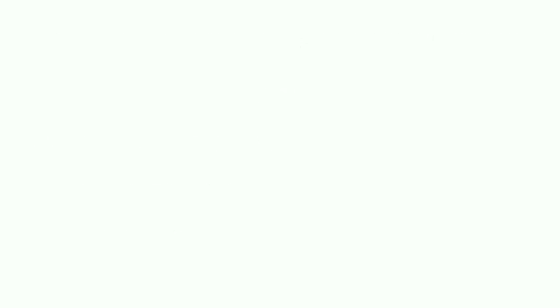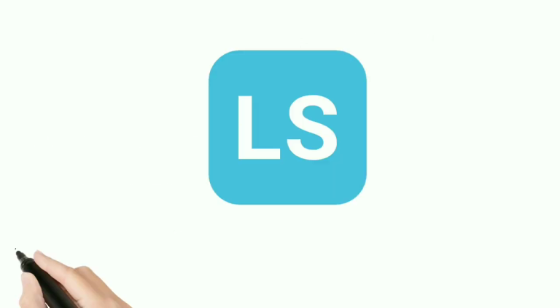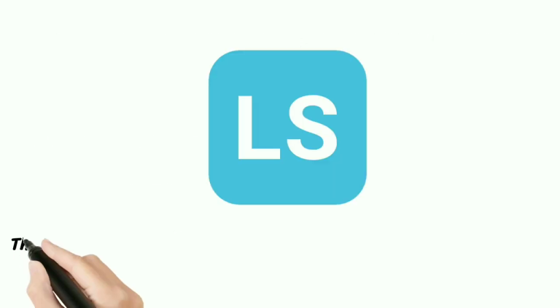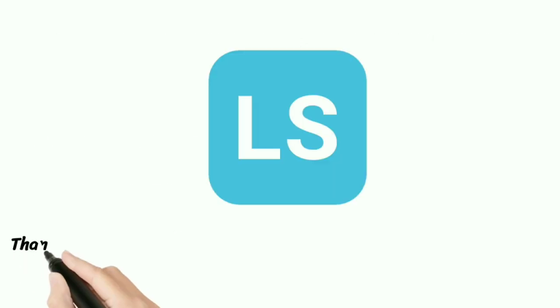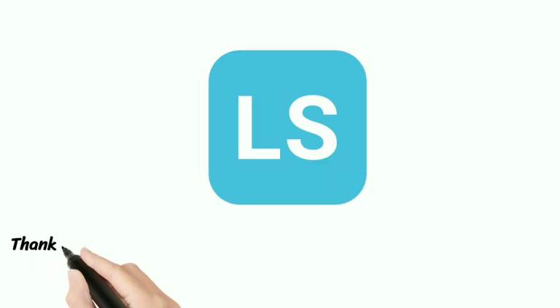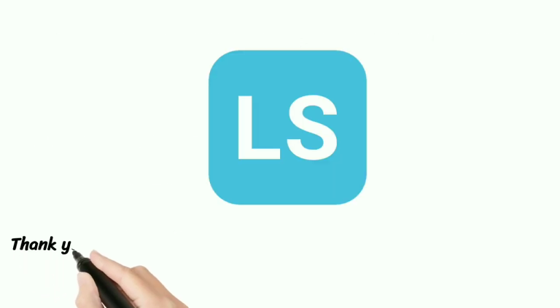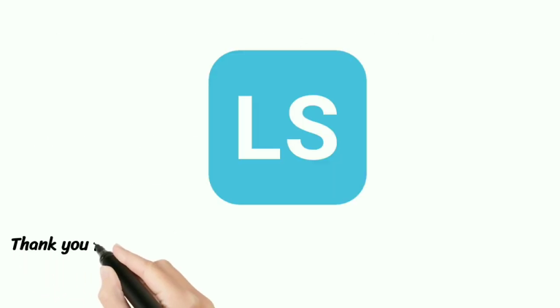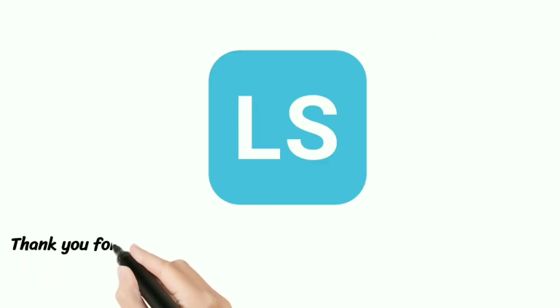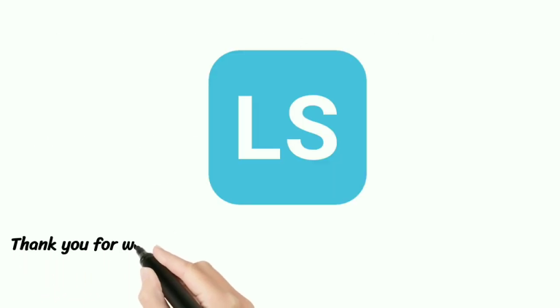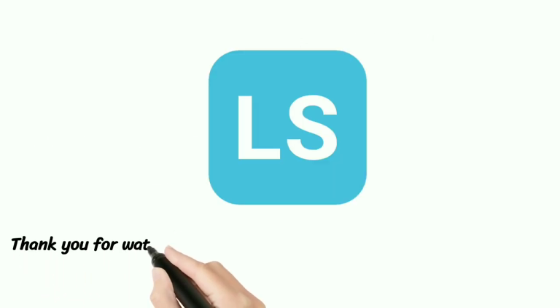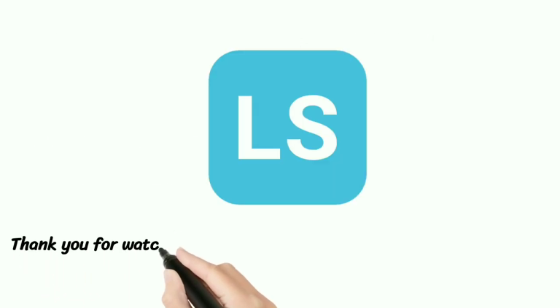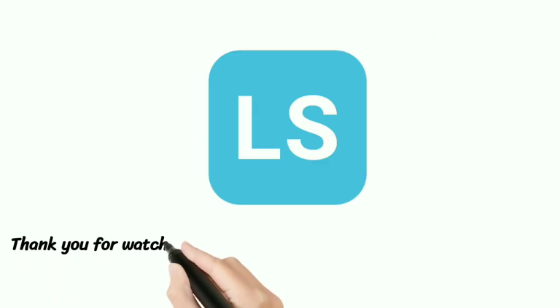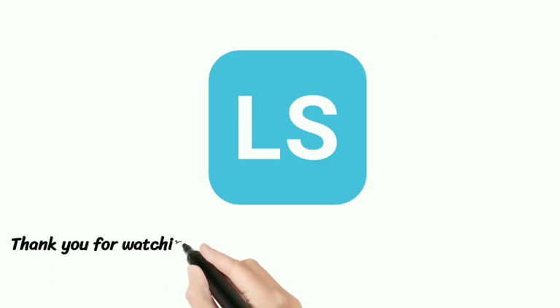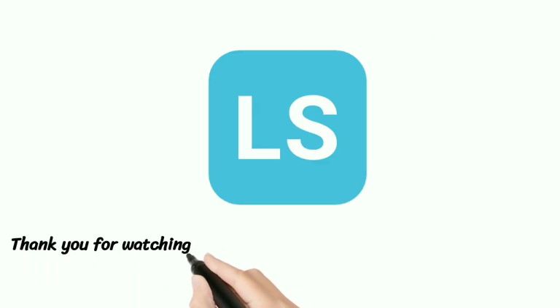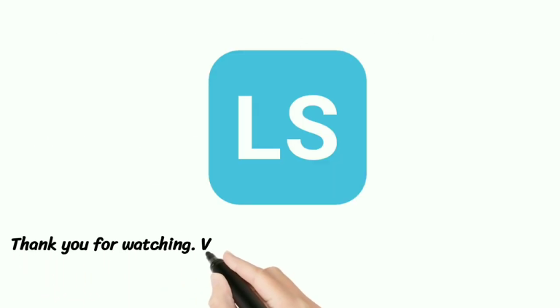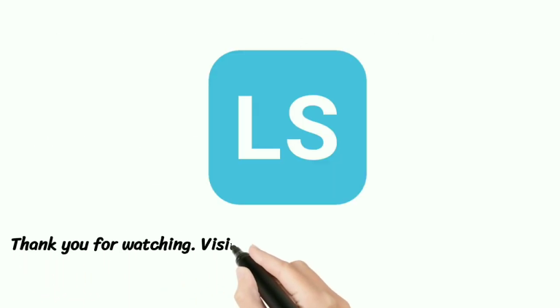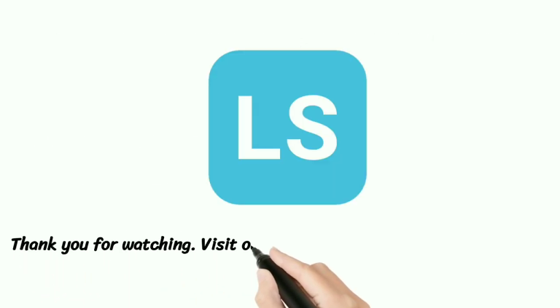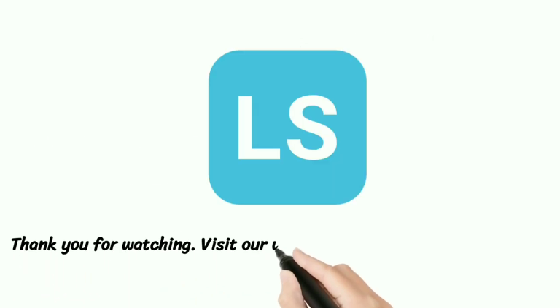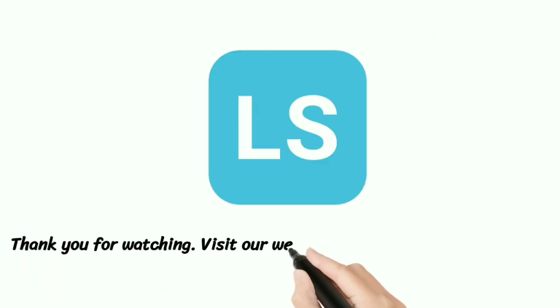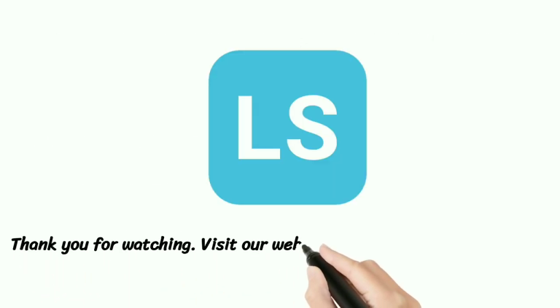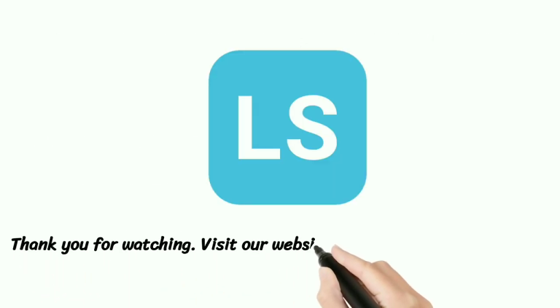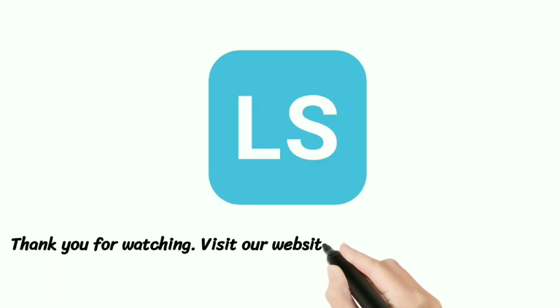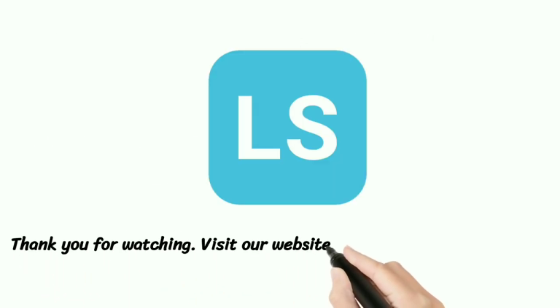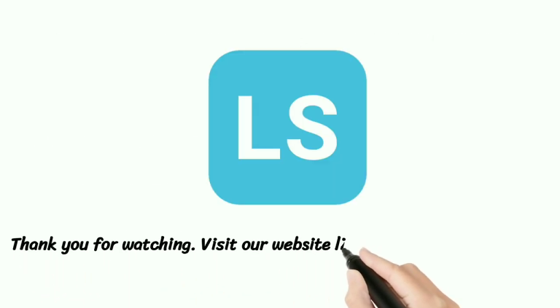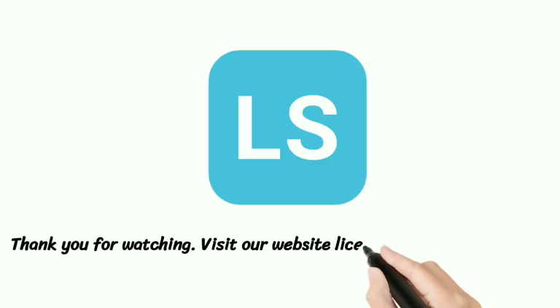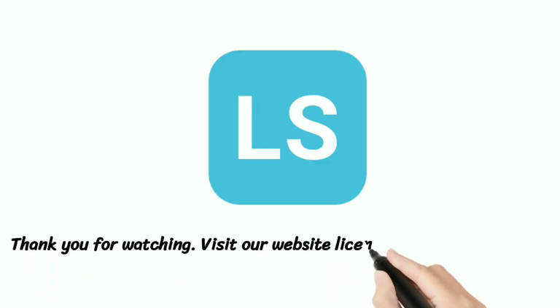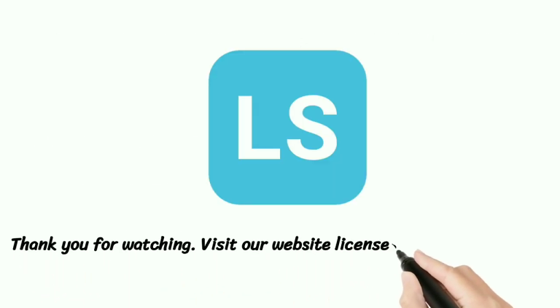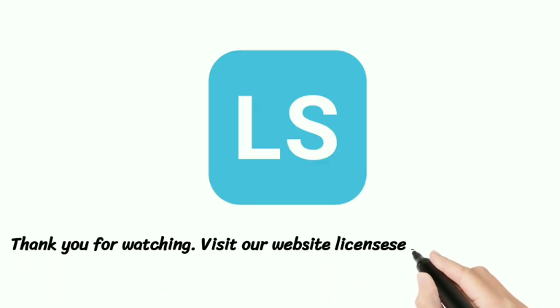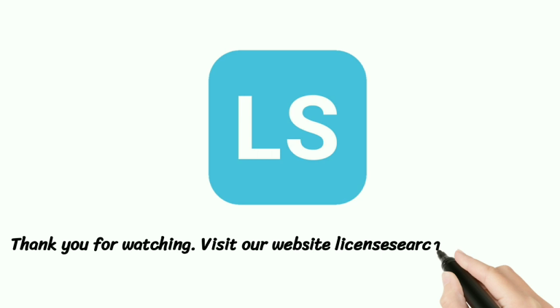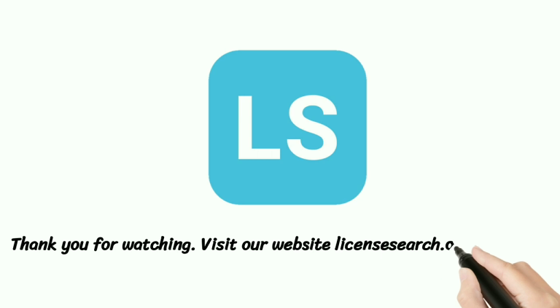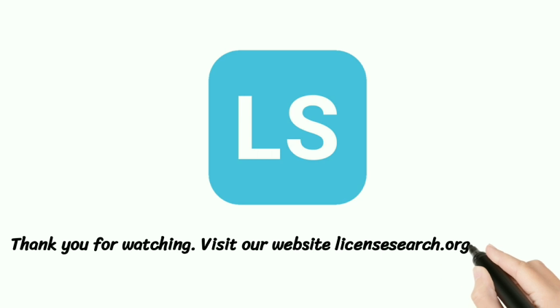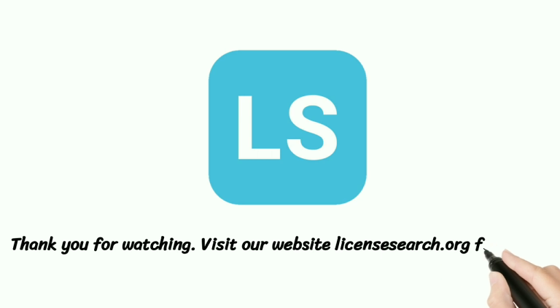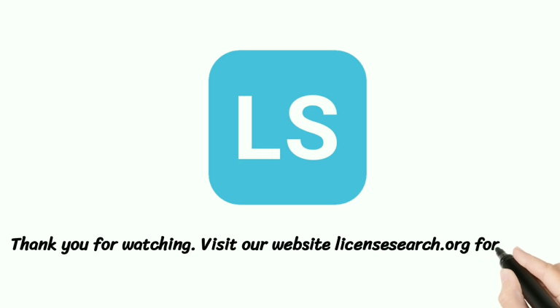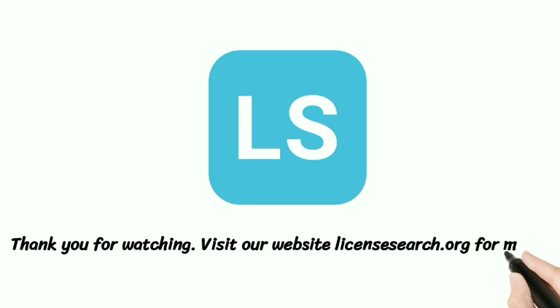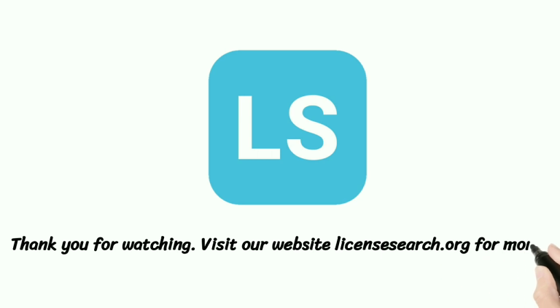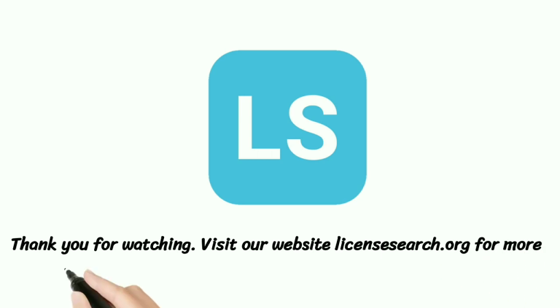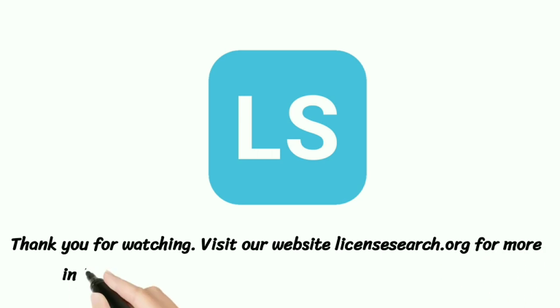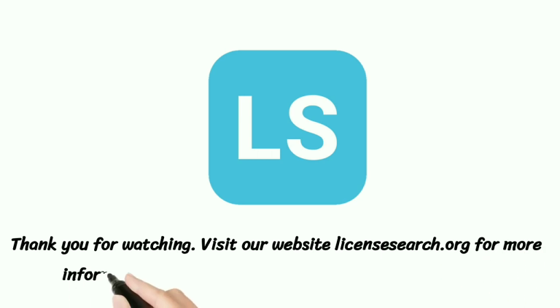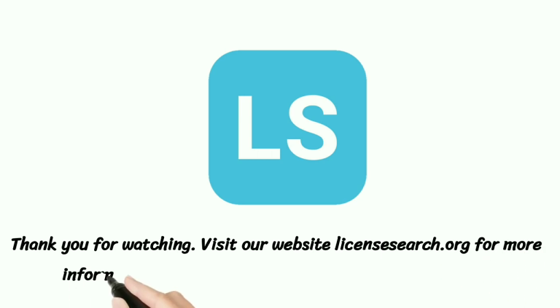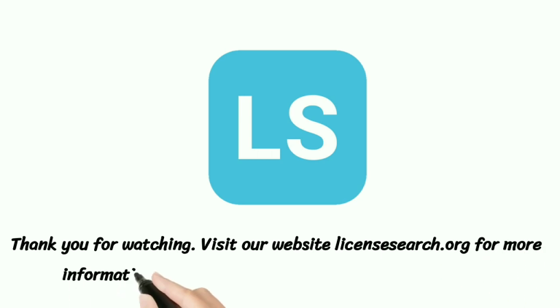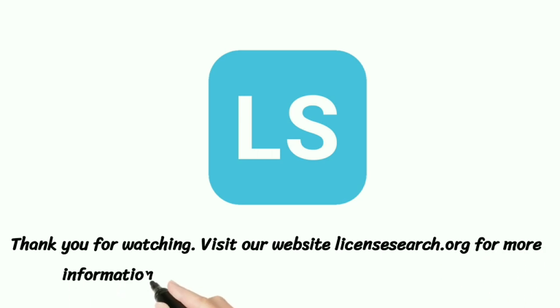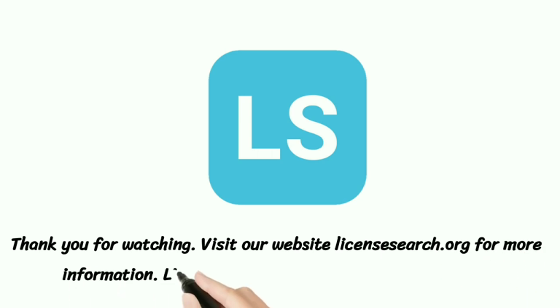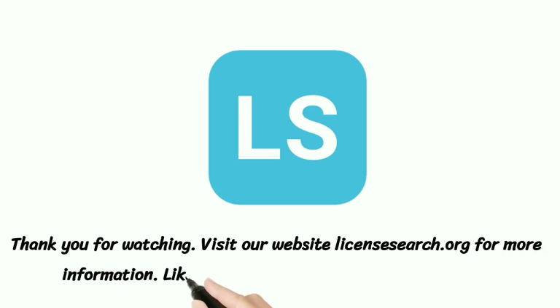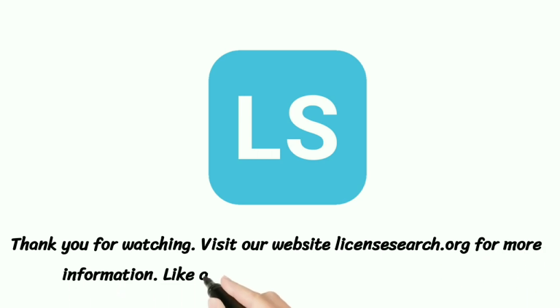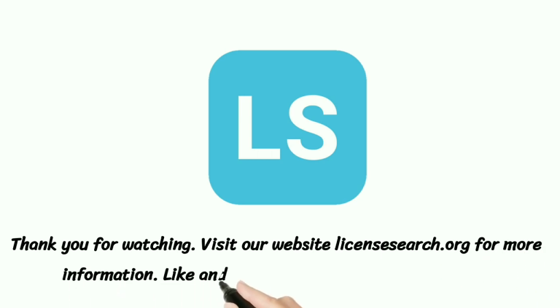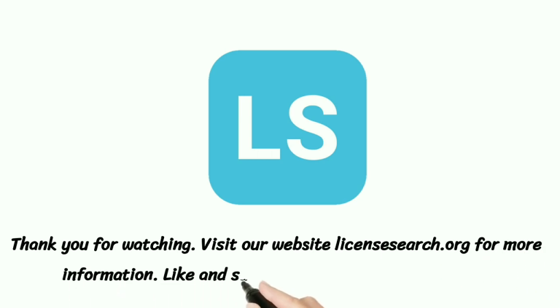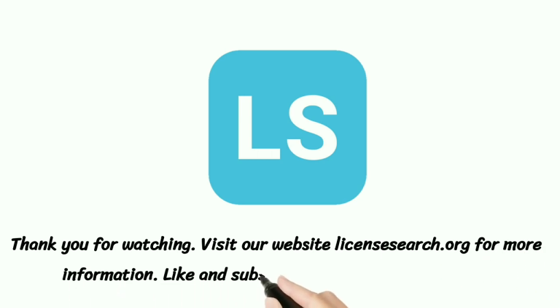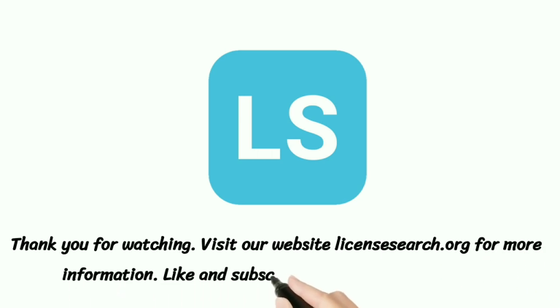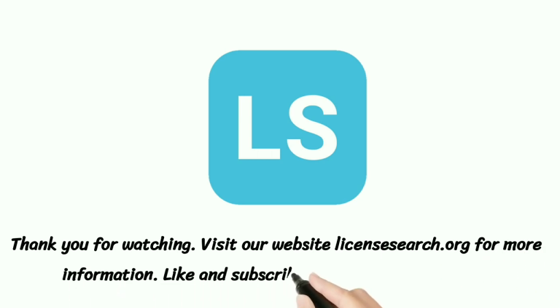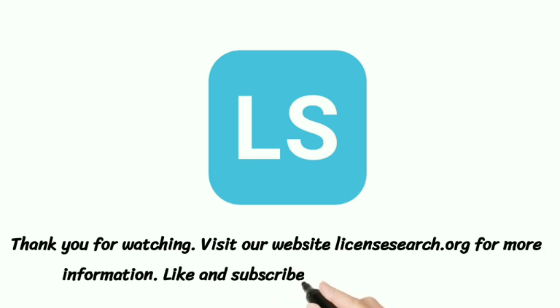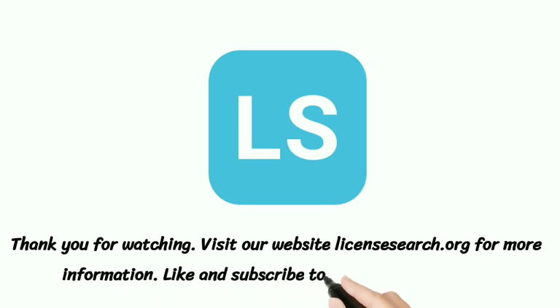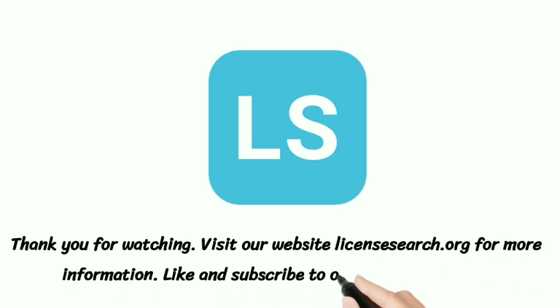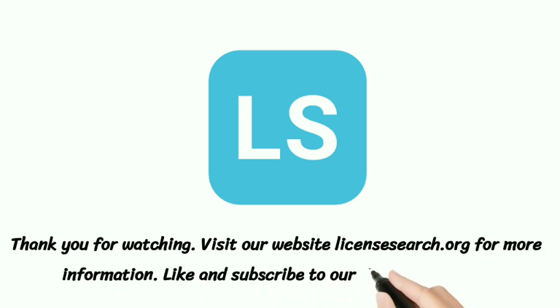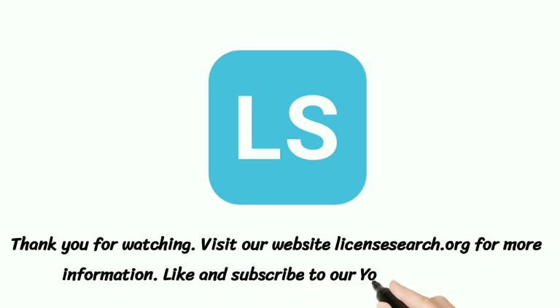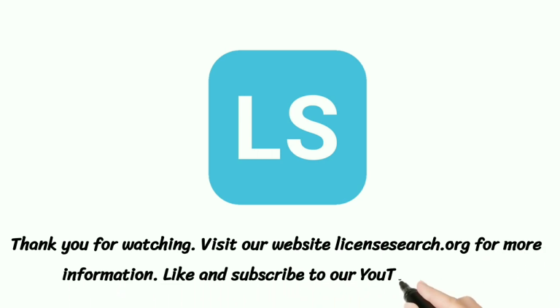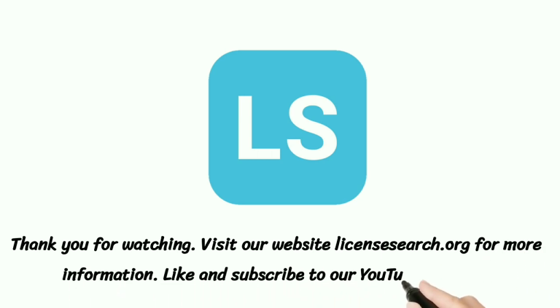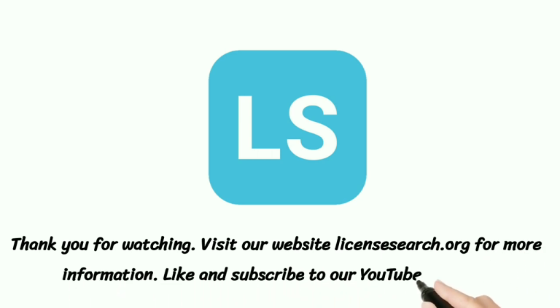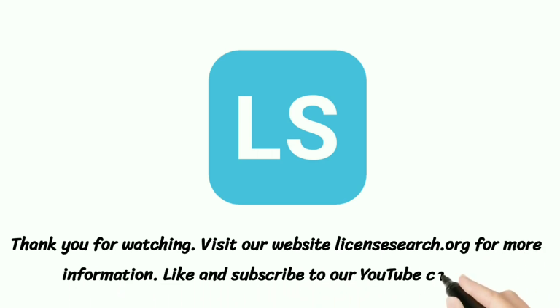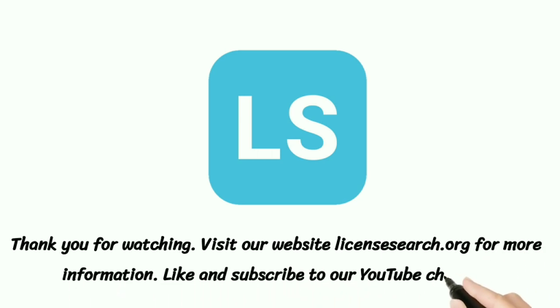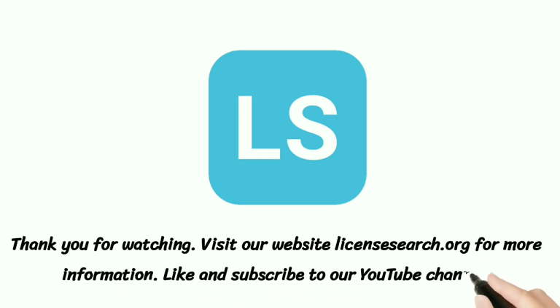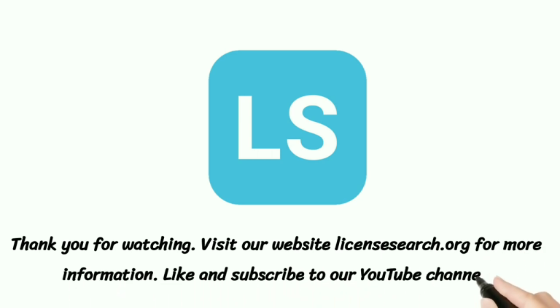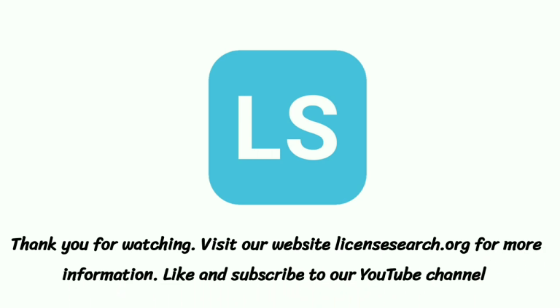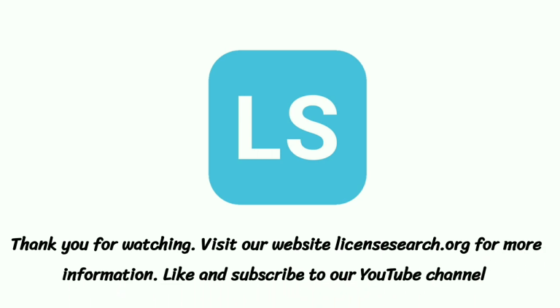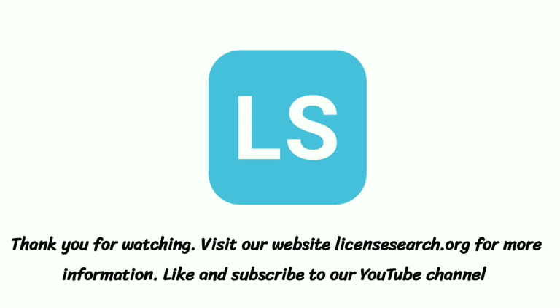Thank you for watching. Visit our website LicenseSearch.org for more information. Like and subscribe to our YouTube channel.